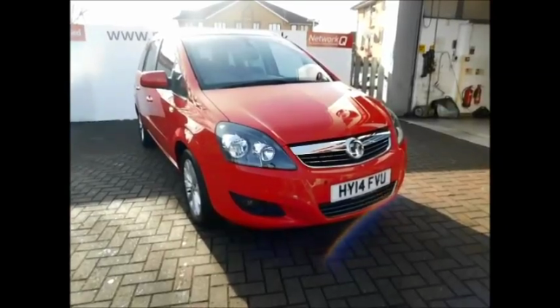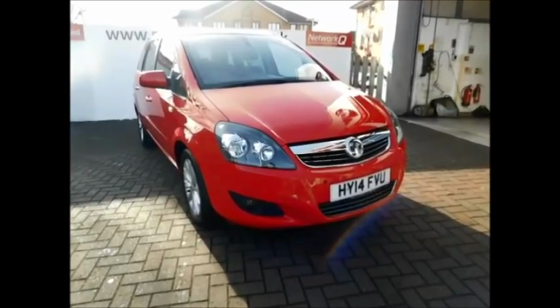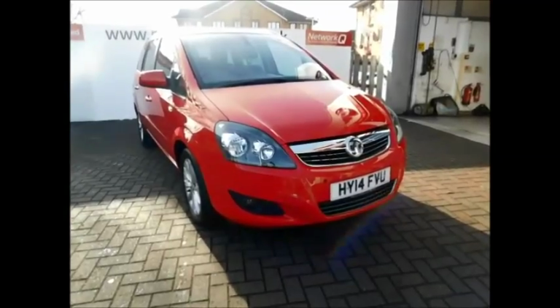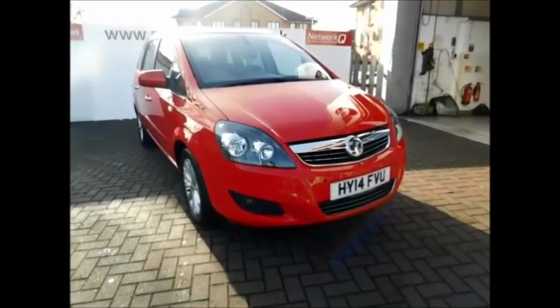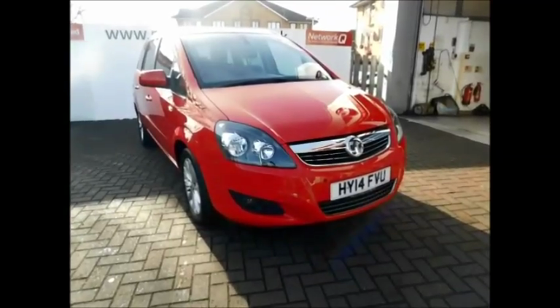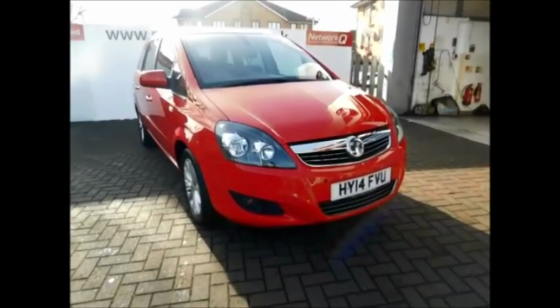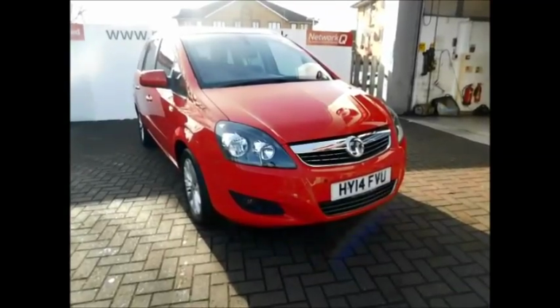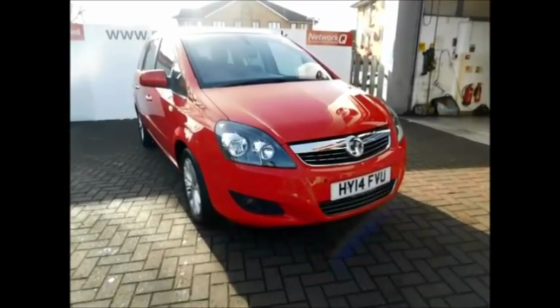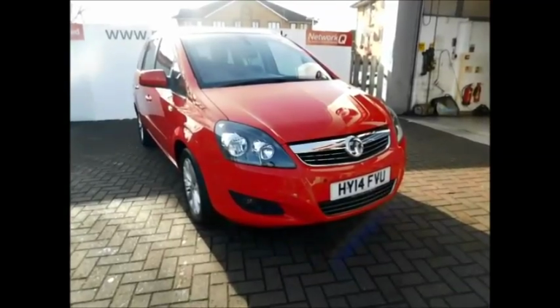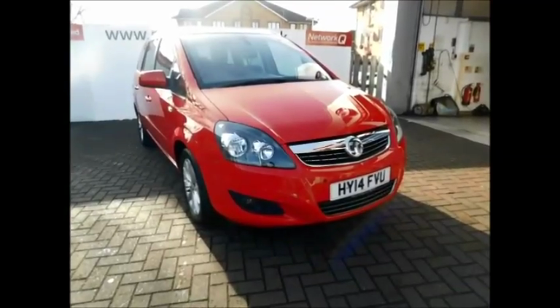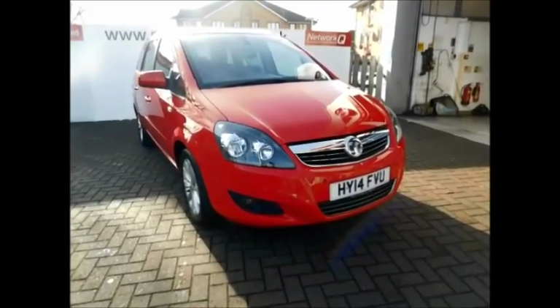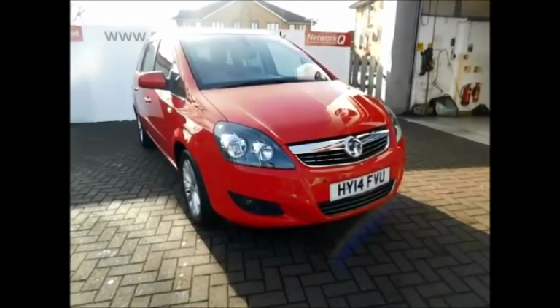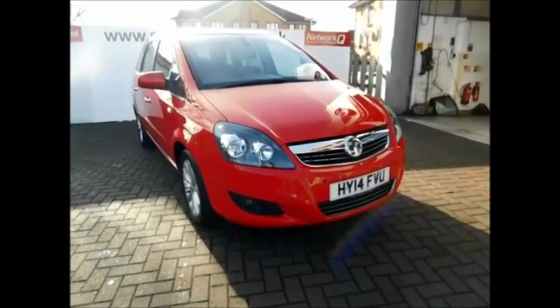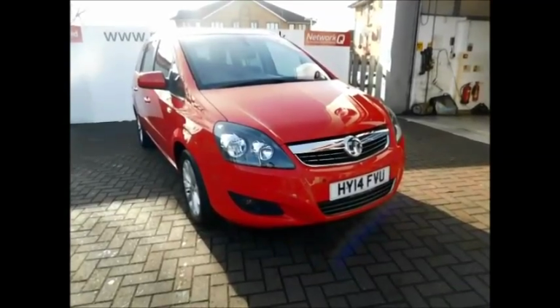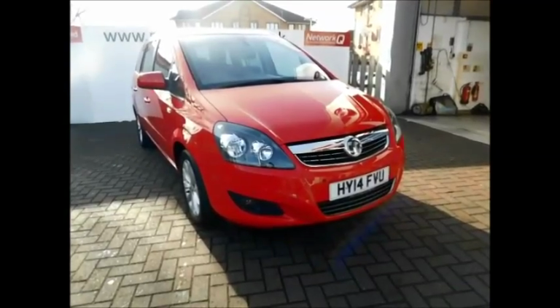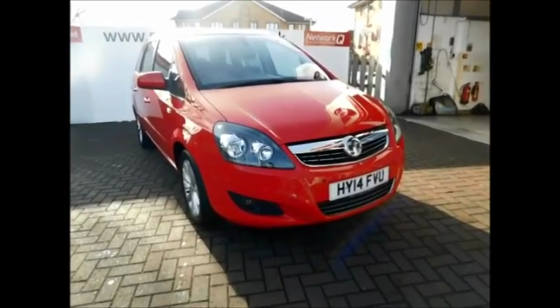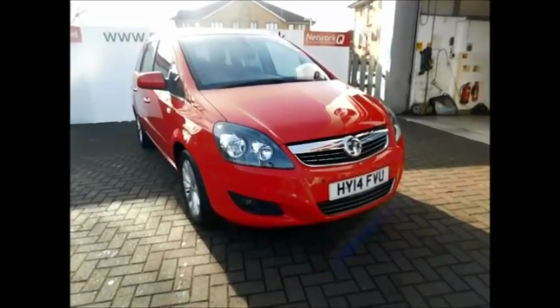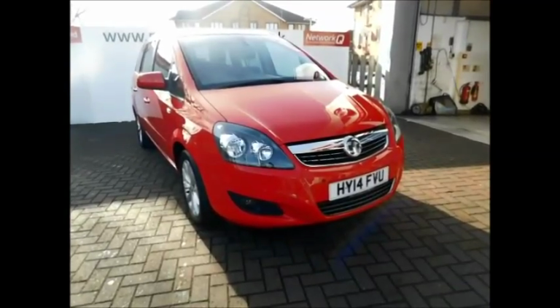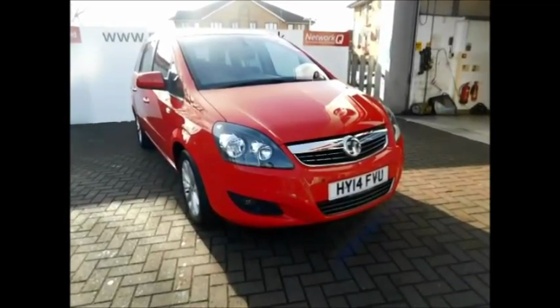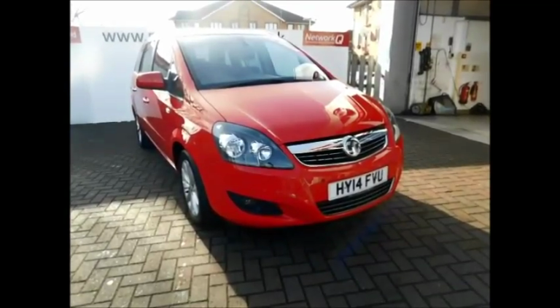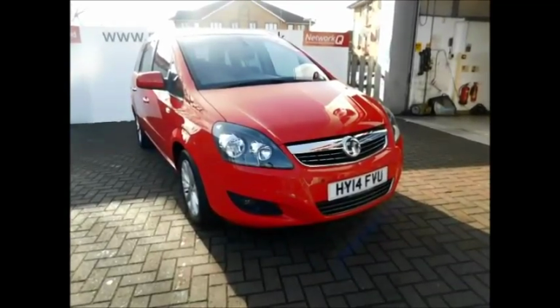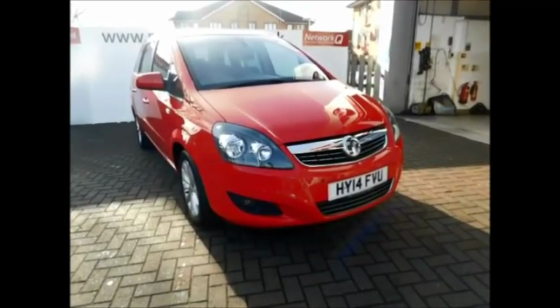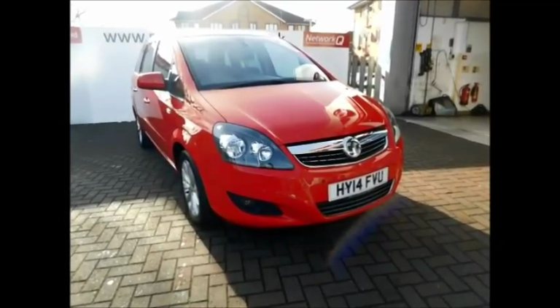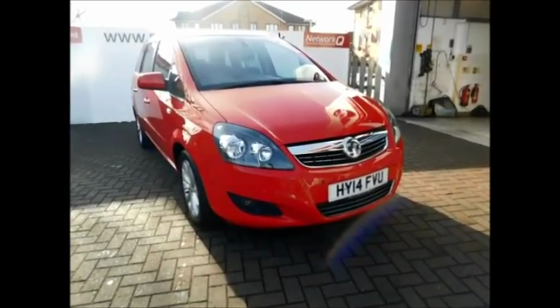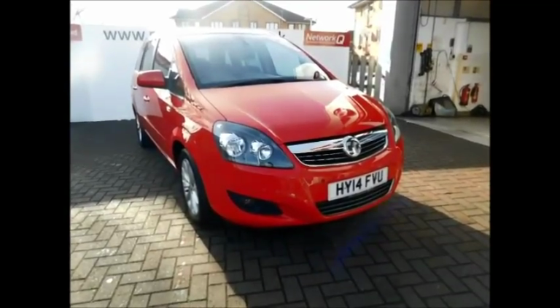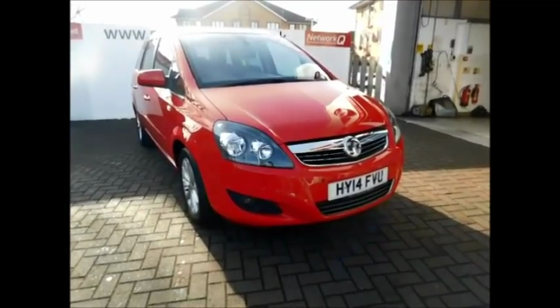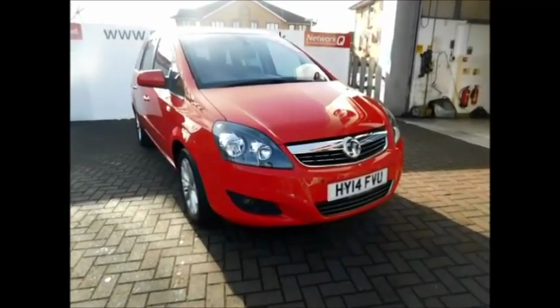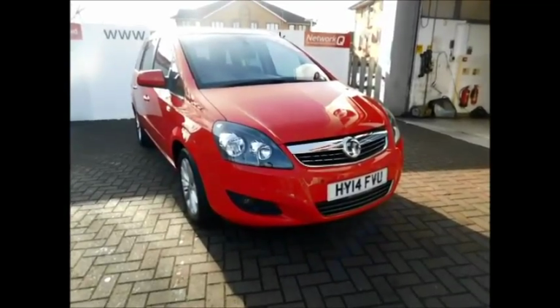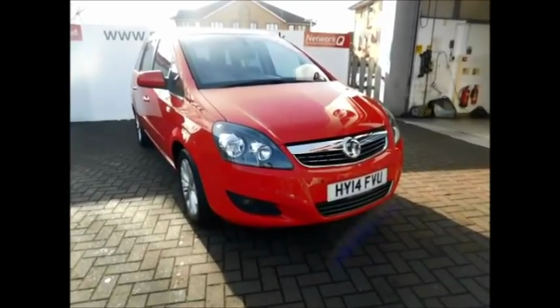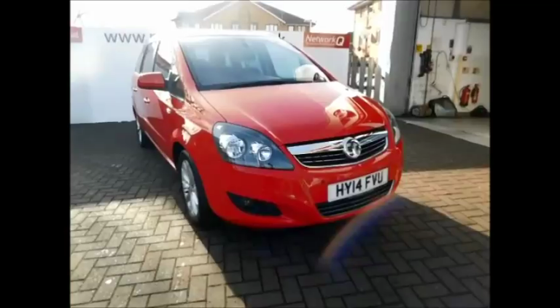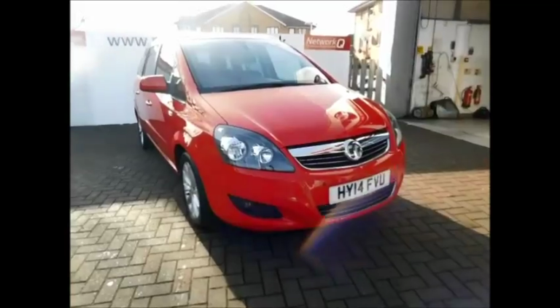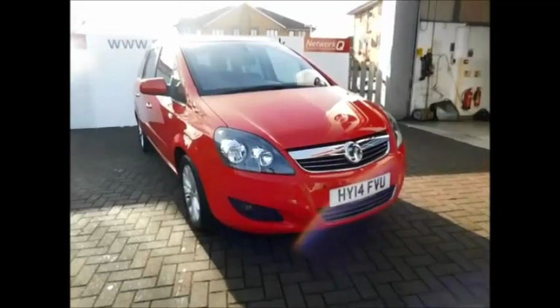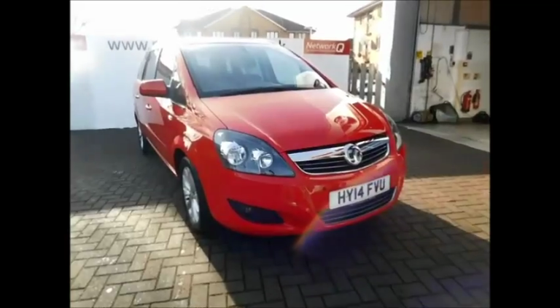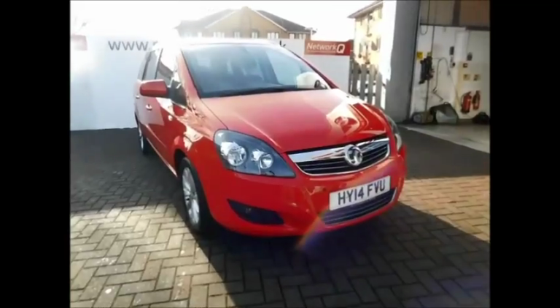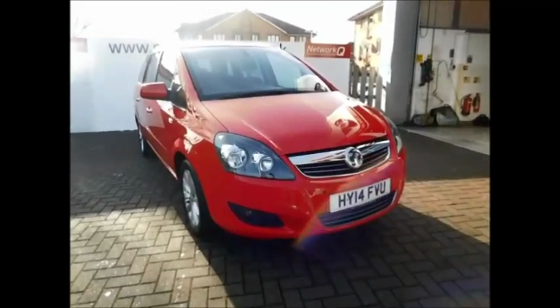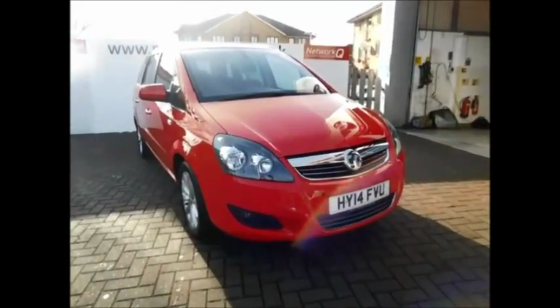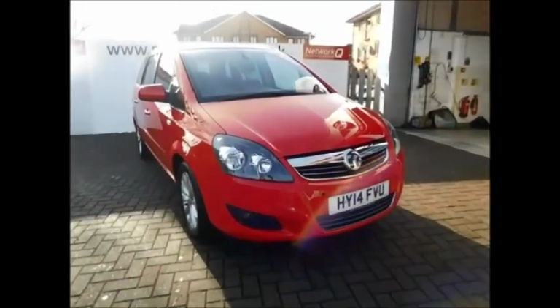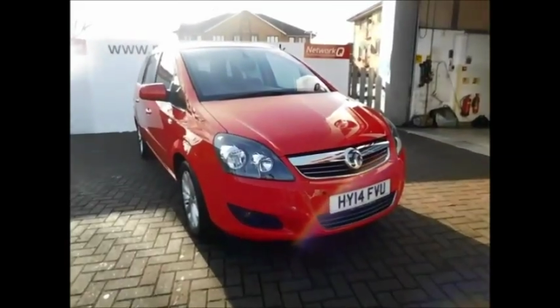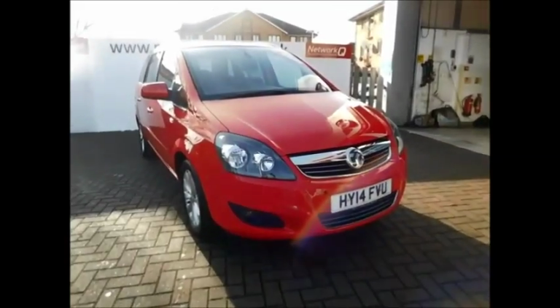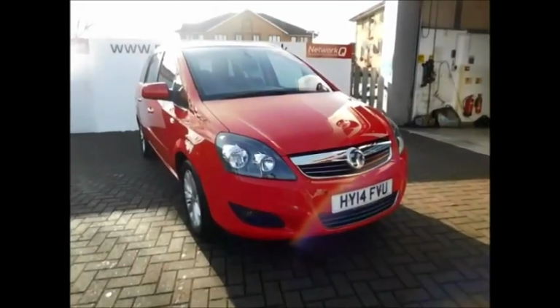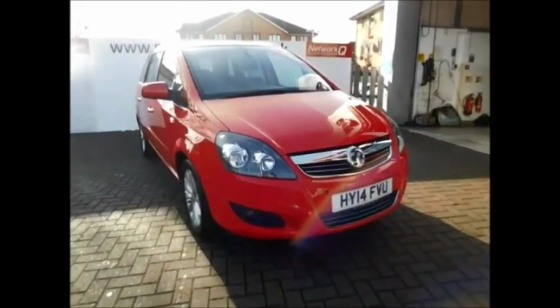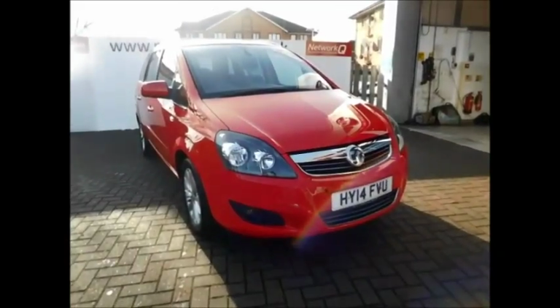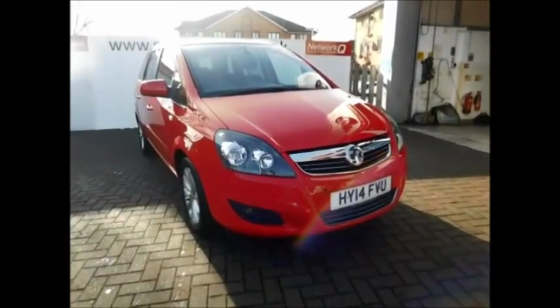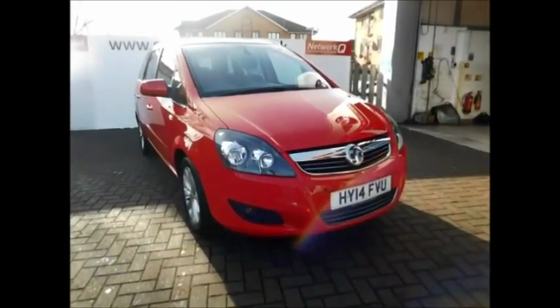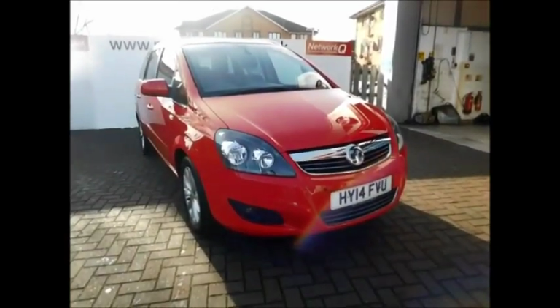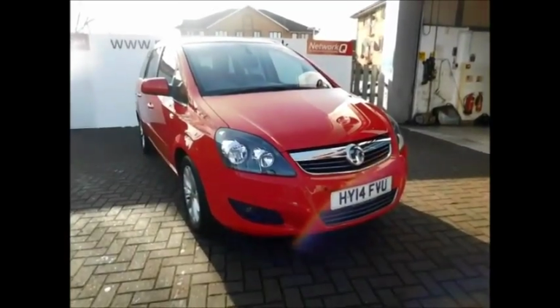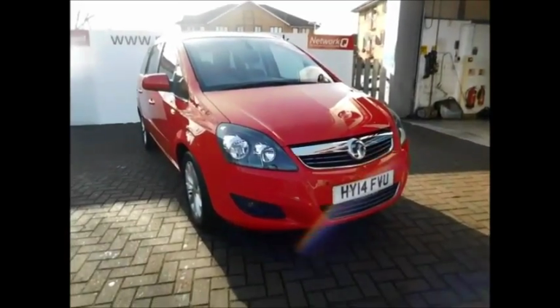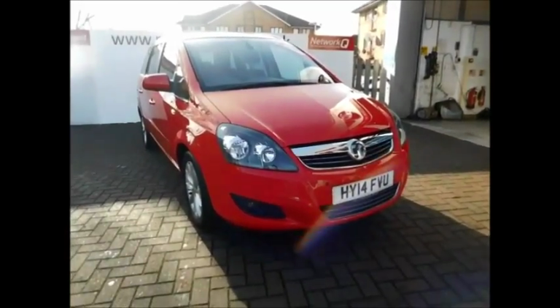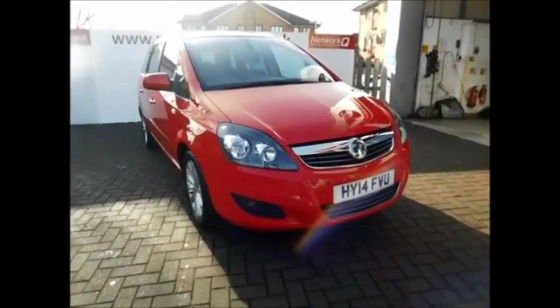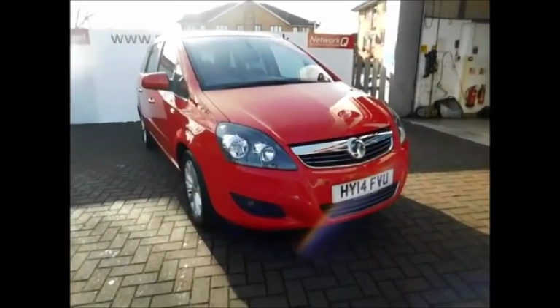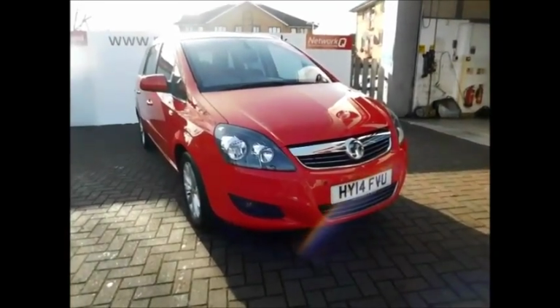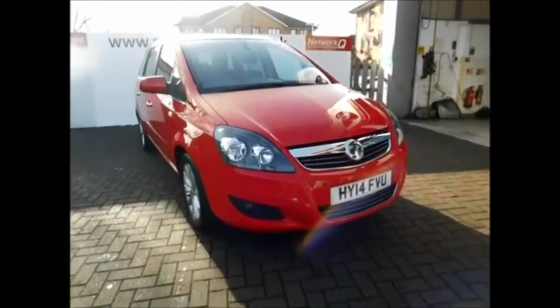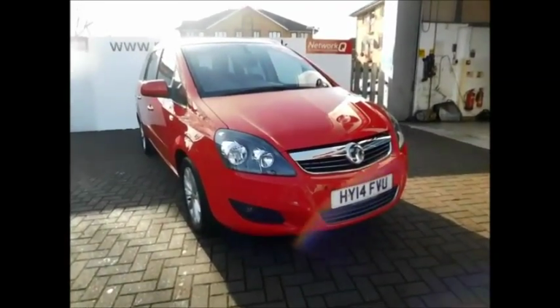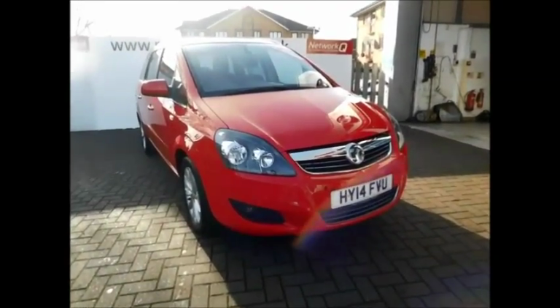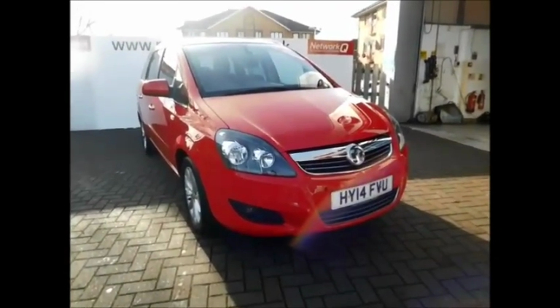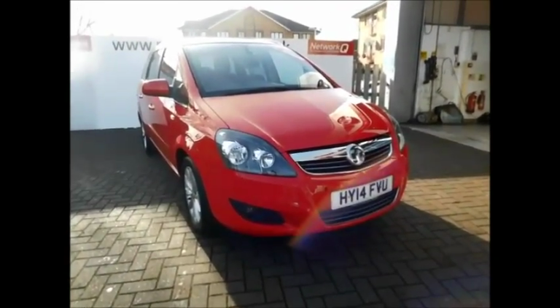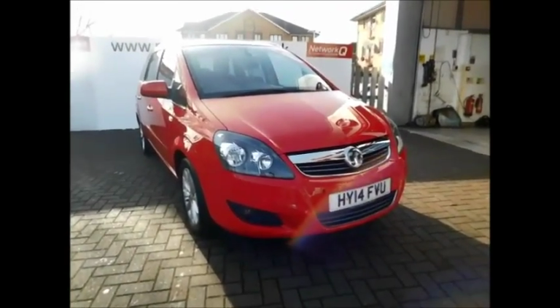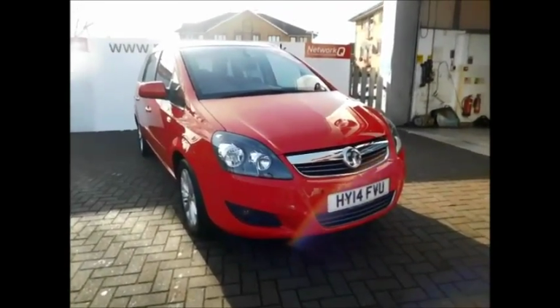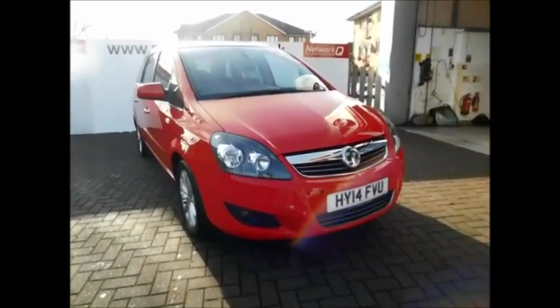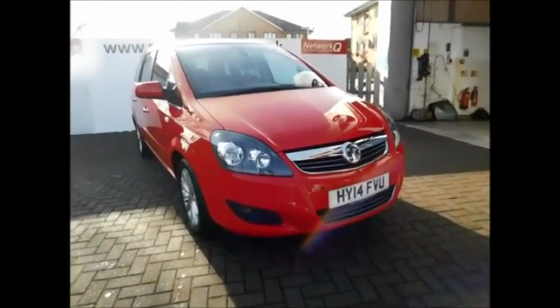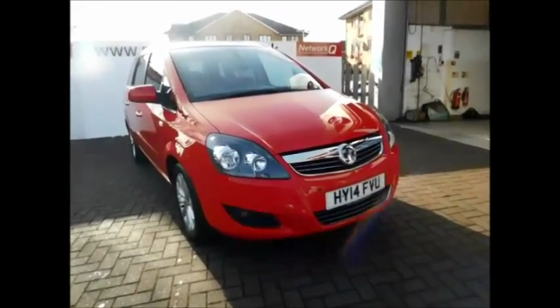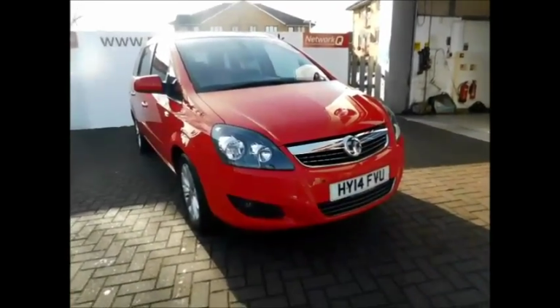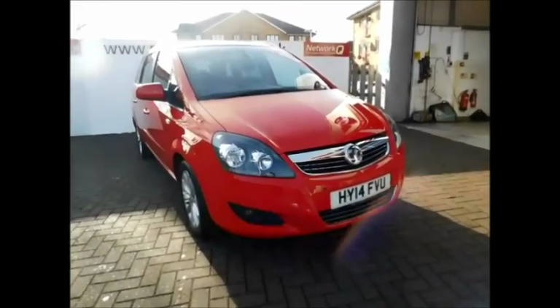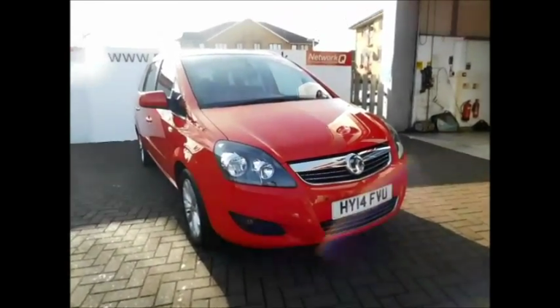If you're thinking of finance, we are confident we can beat any high street lender with our flexible dealer funding plan. Thank you for visiting our Vauxhall today.